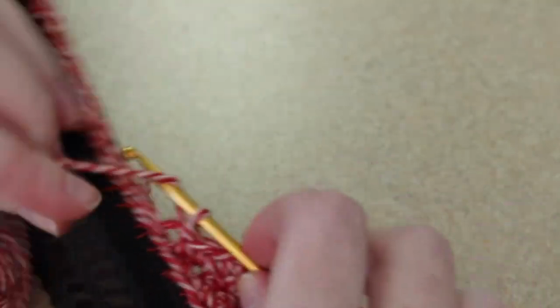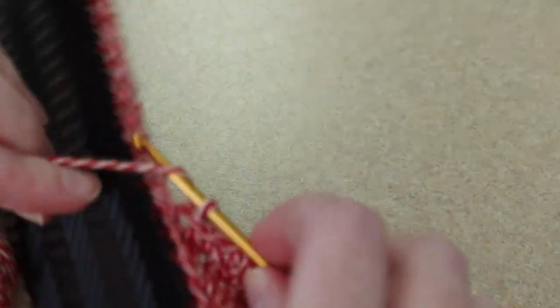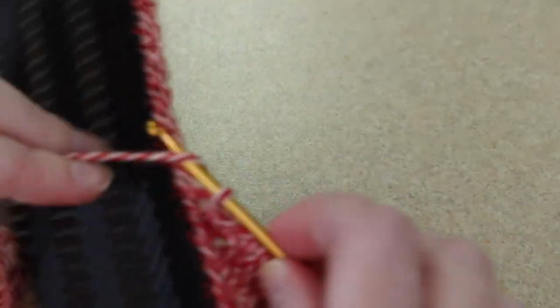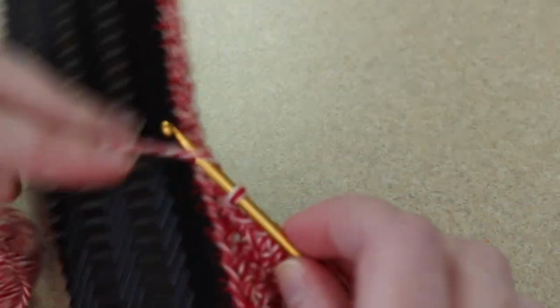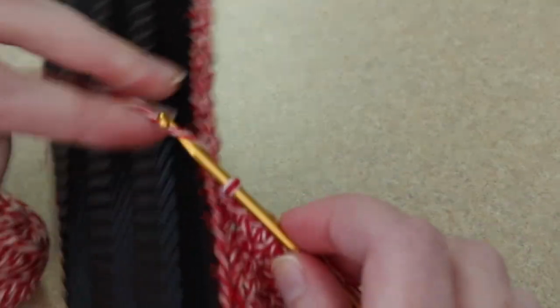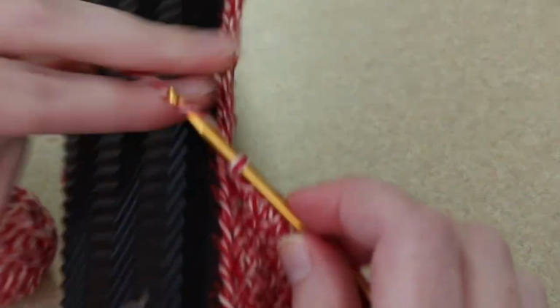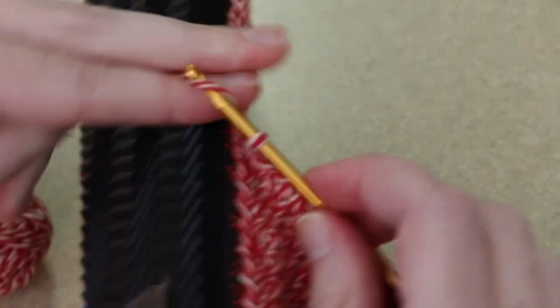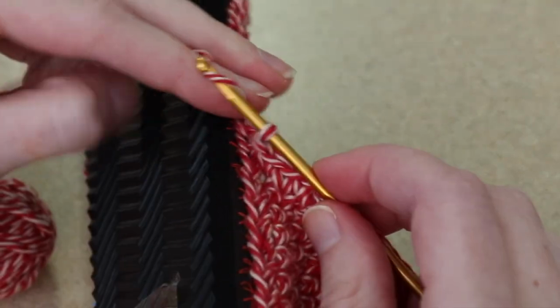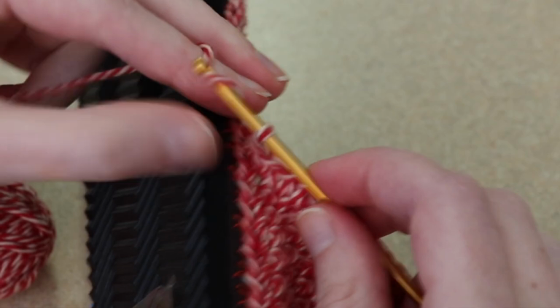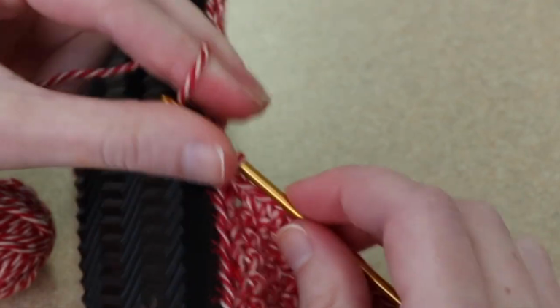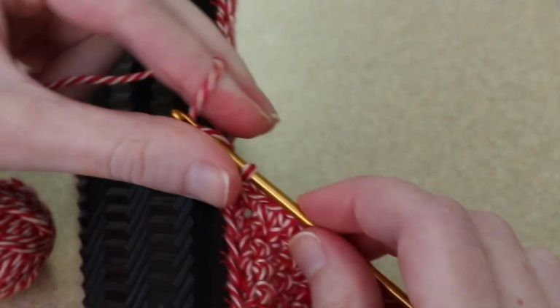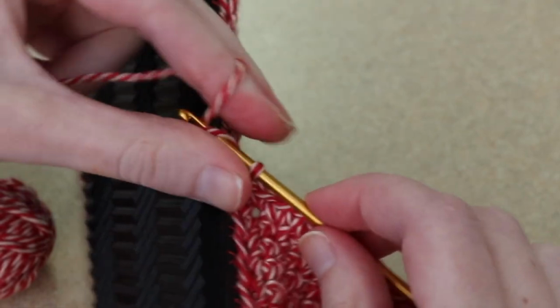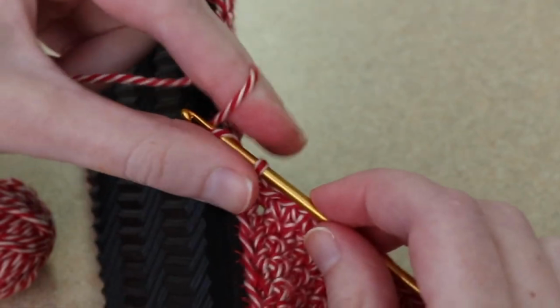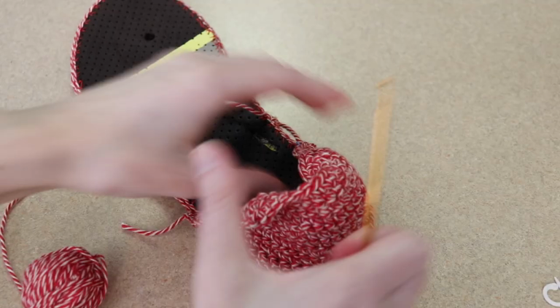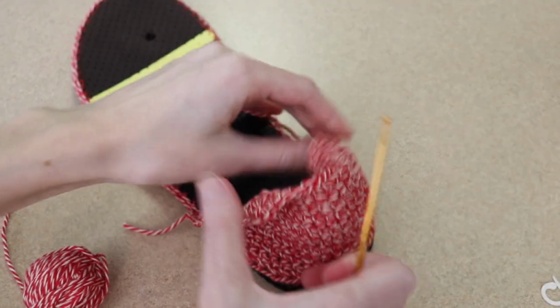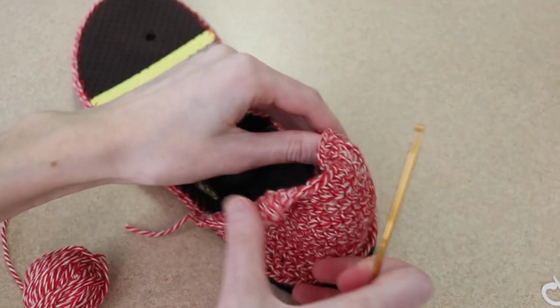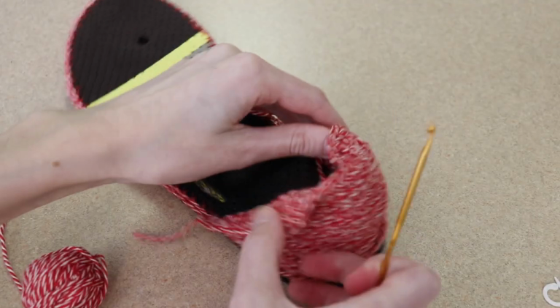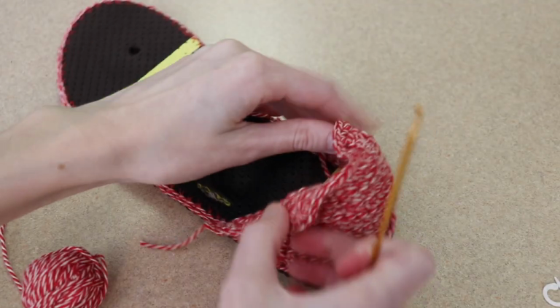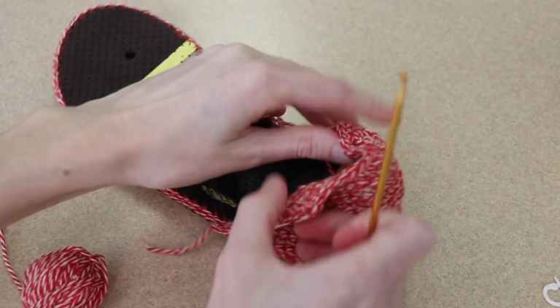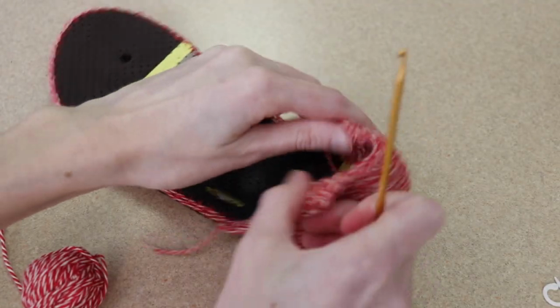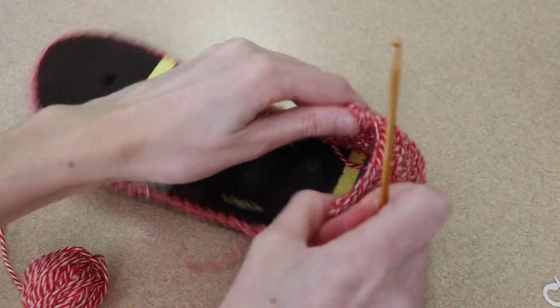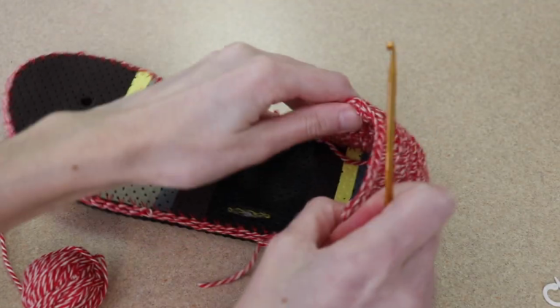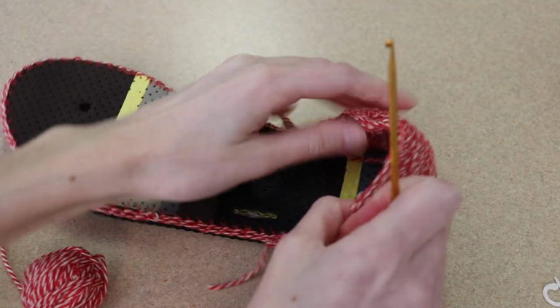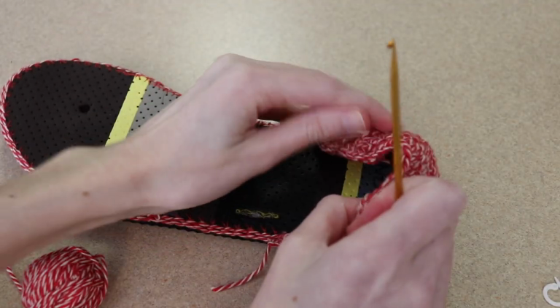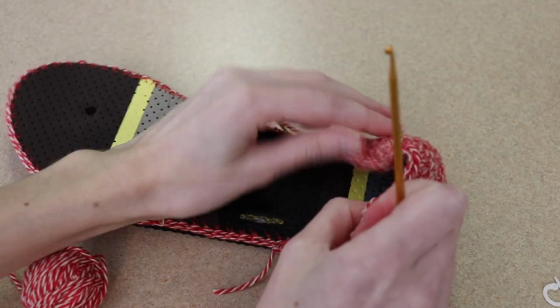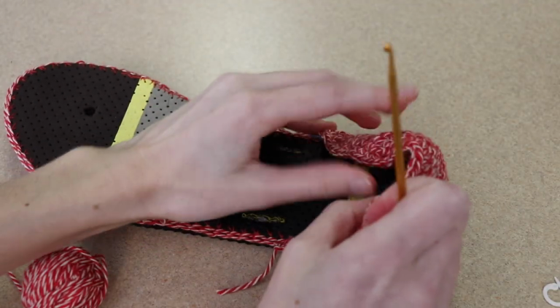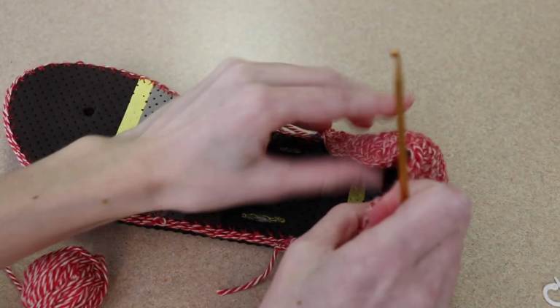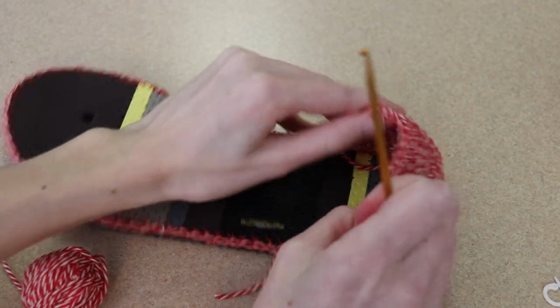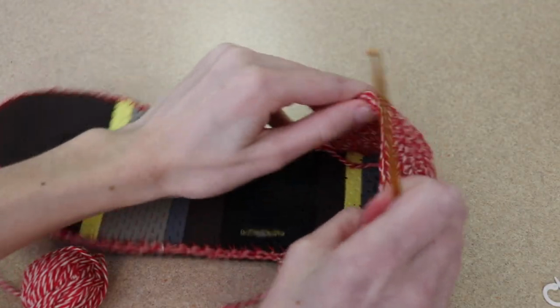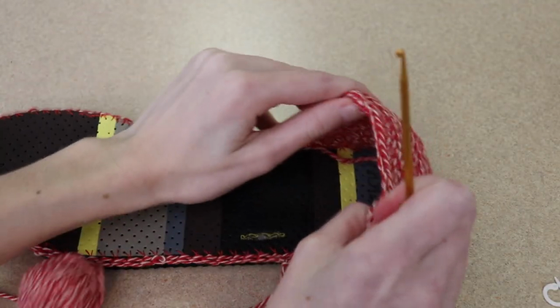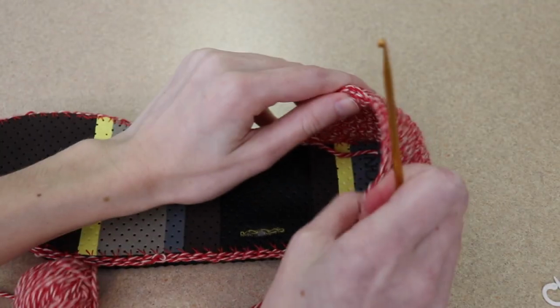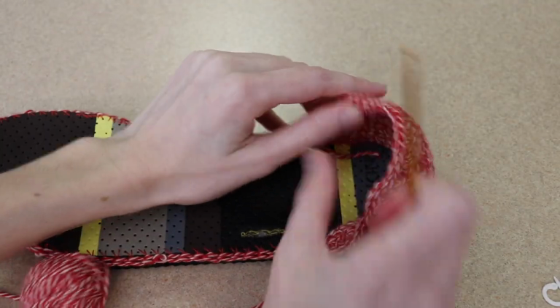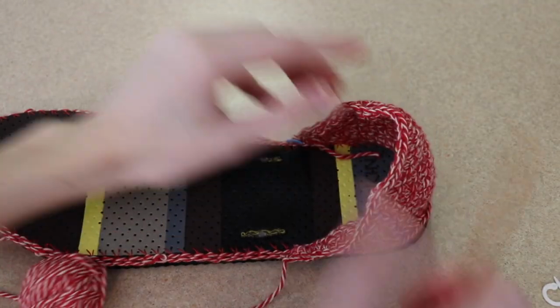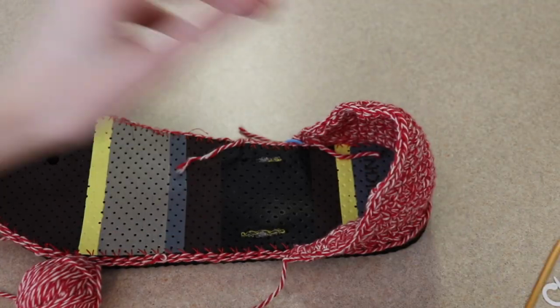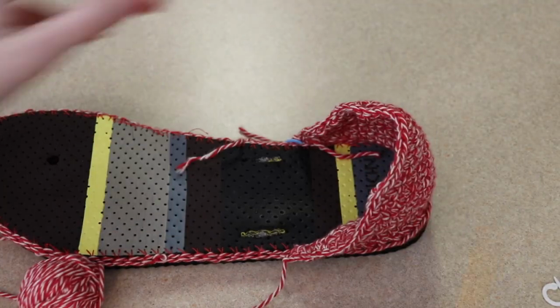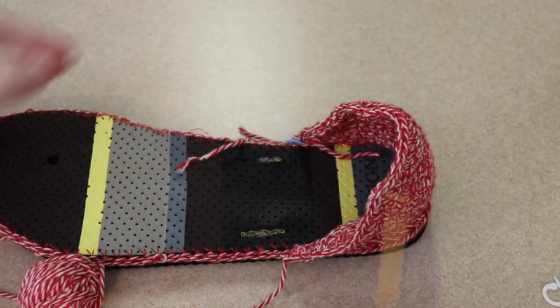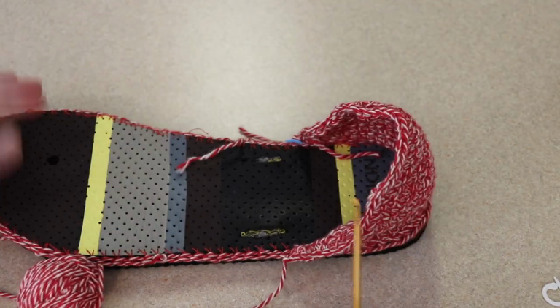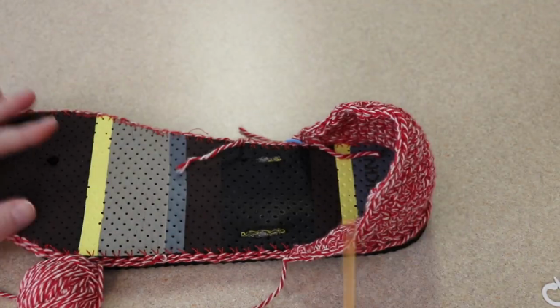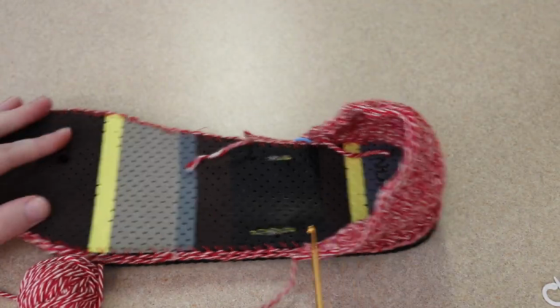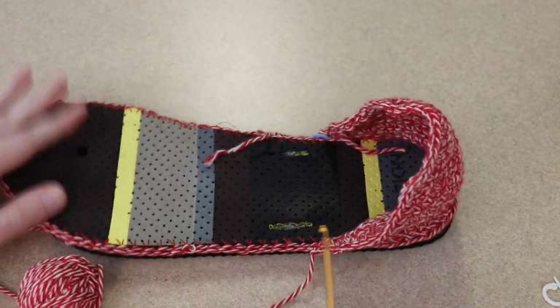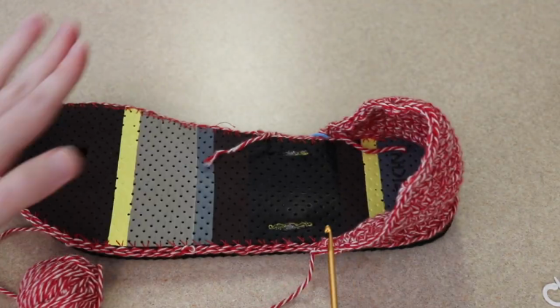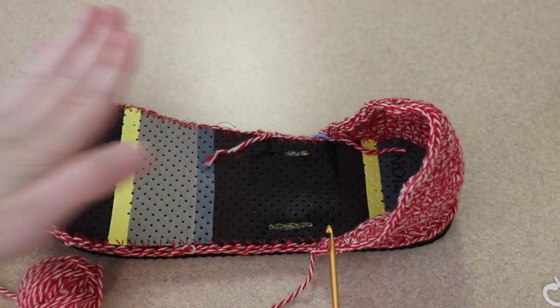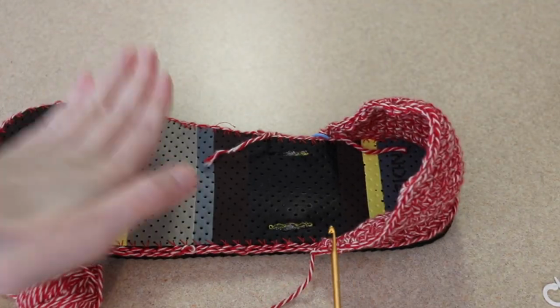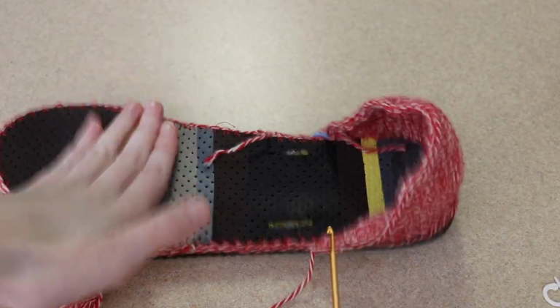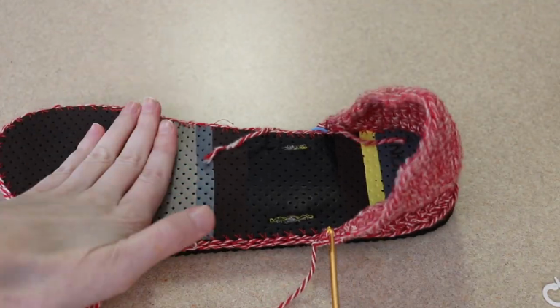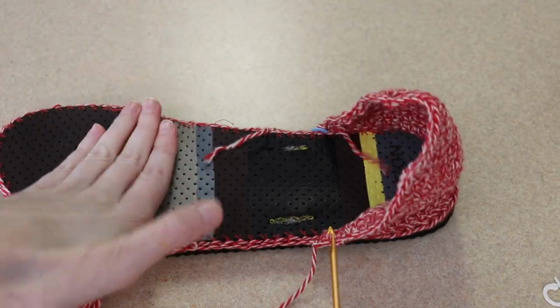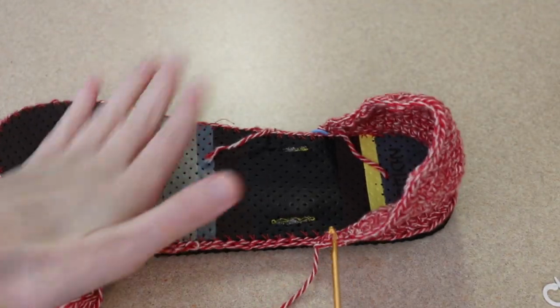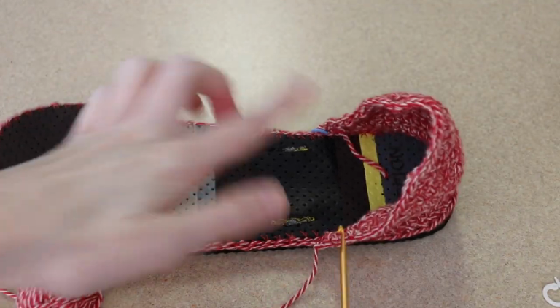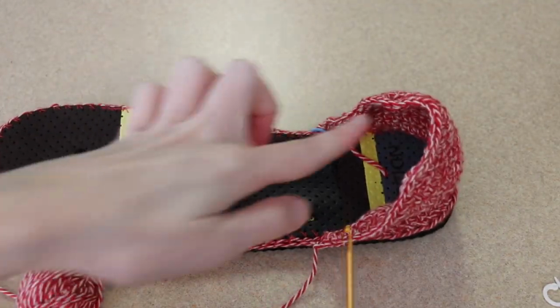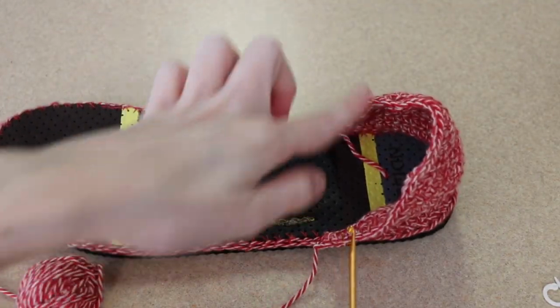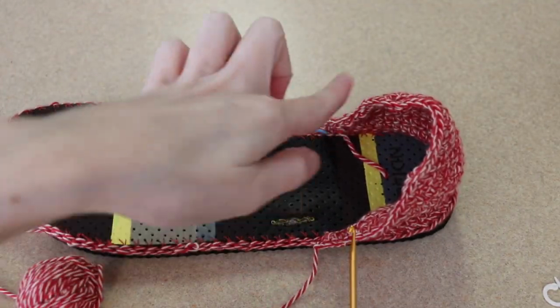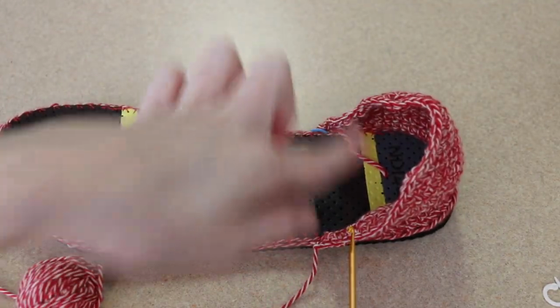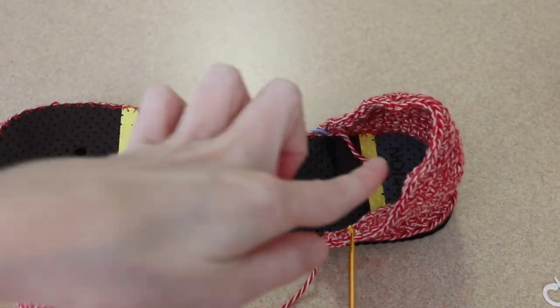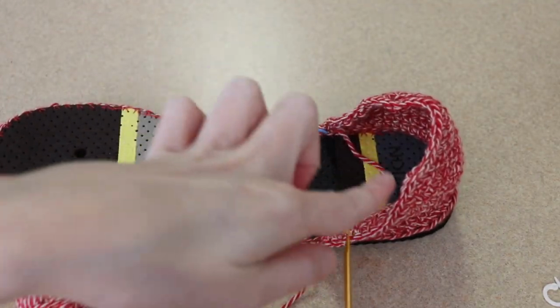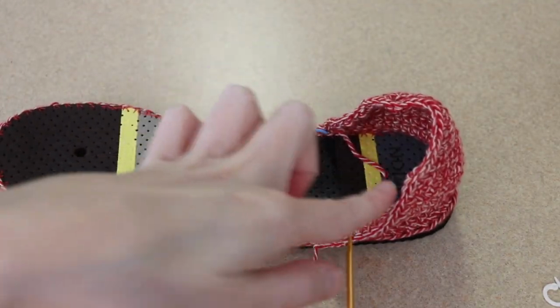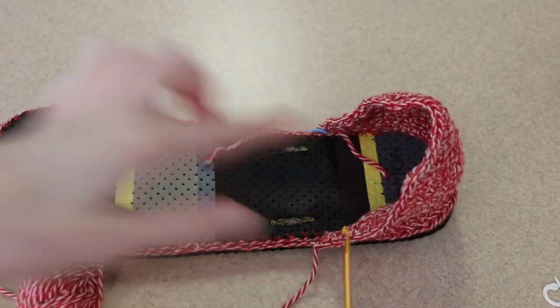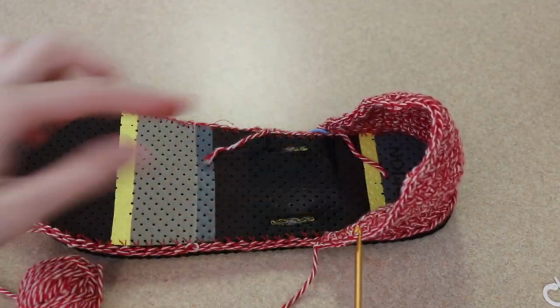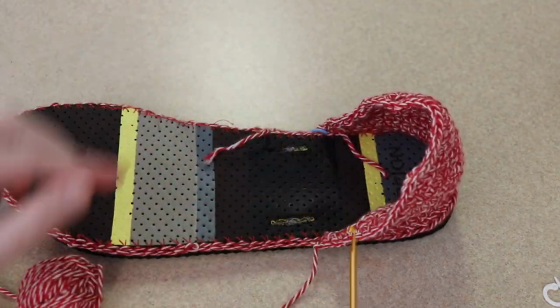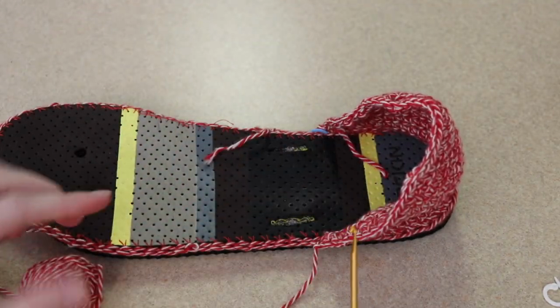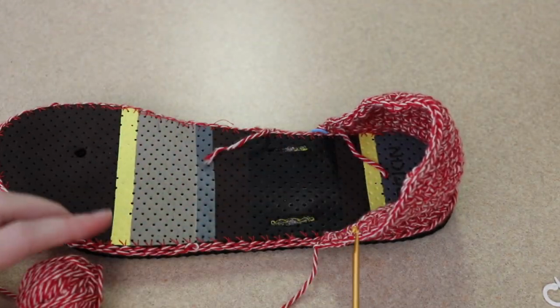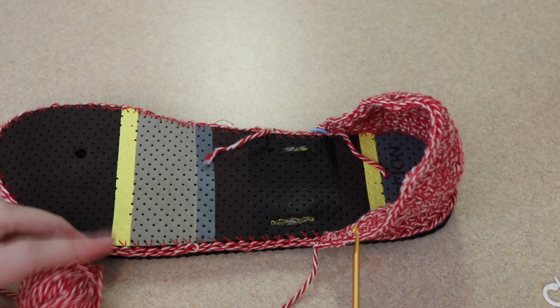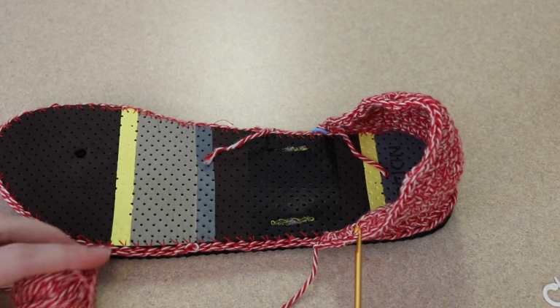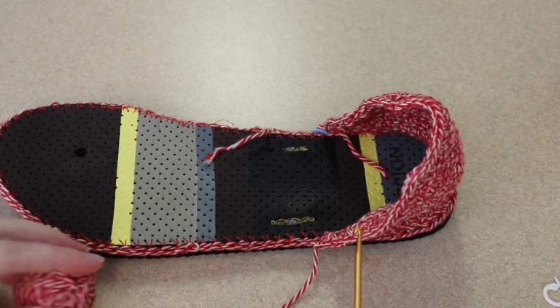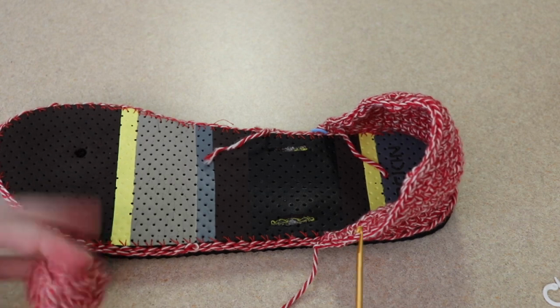Fasten off. So that is the heel of our shoe. What we have left to do is add this part and add the ties here.